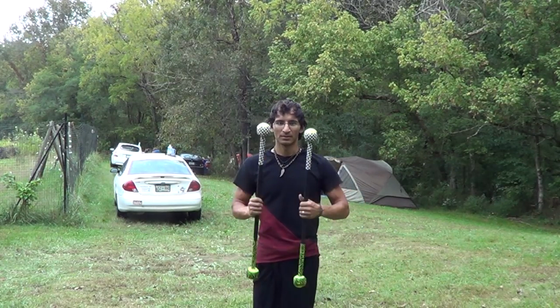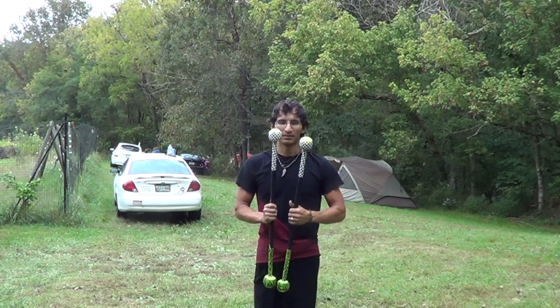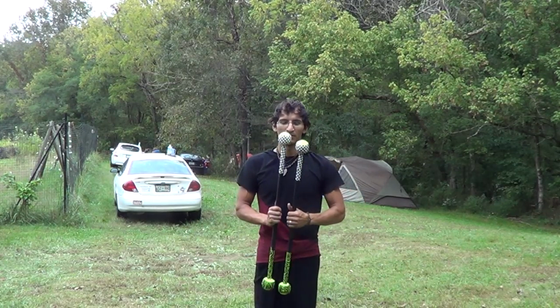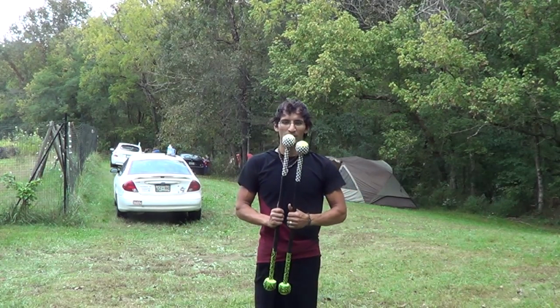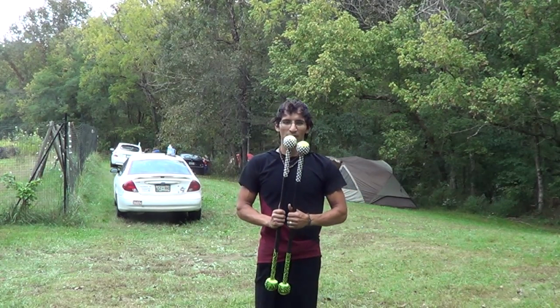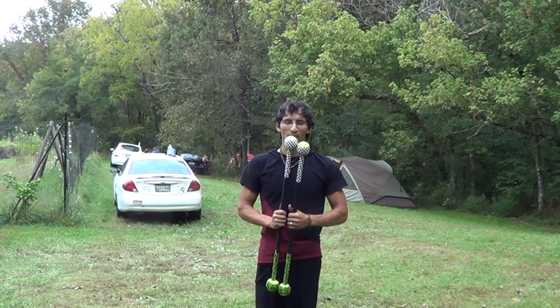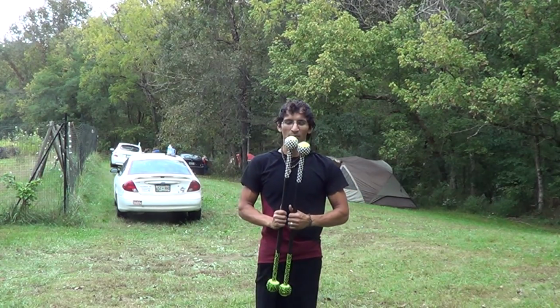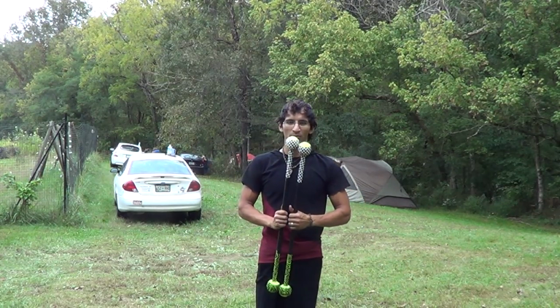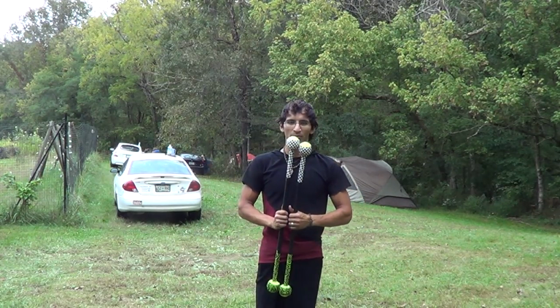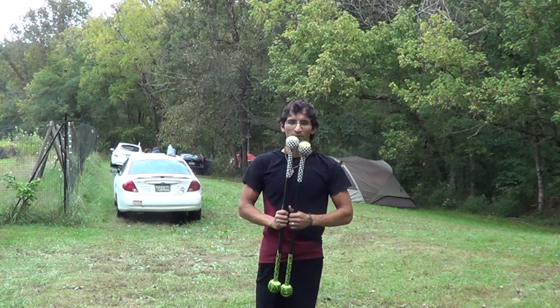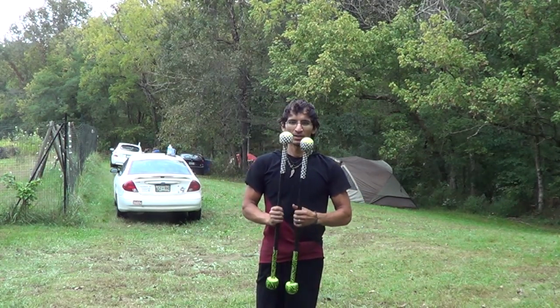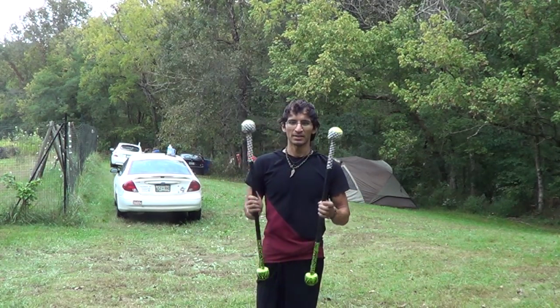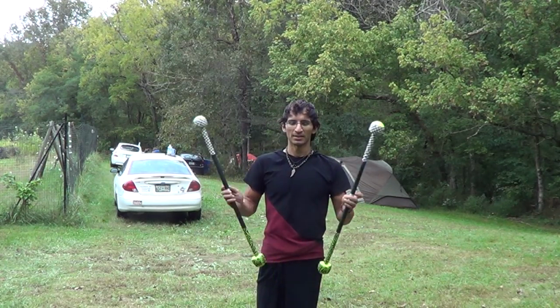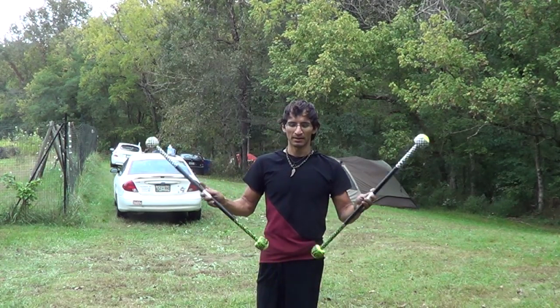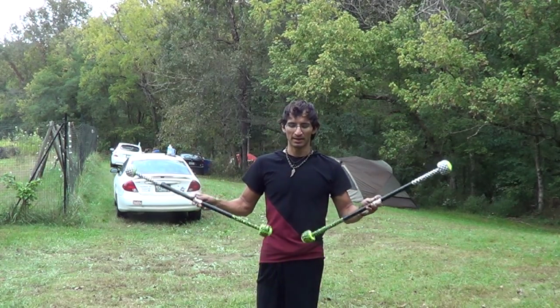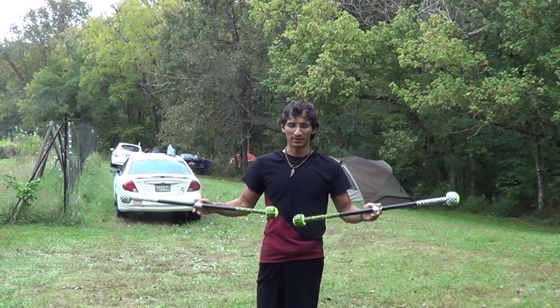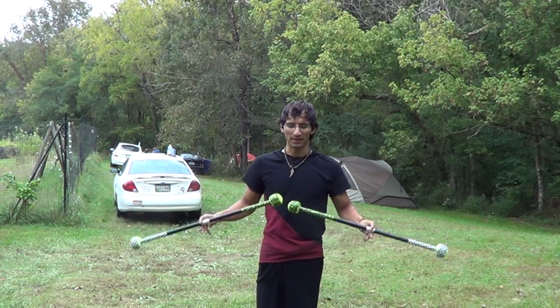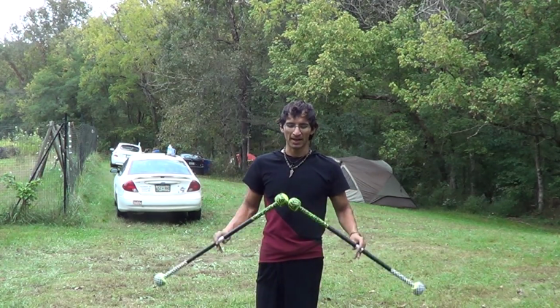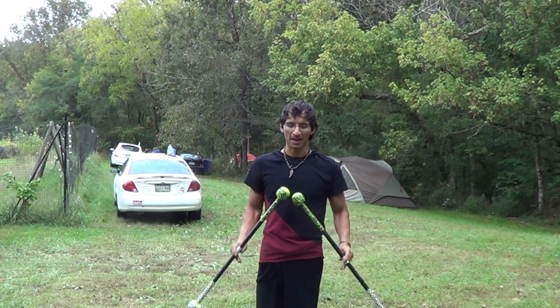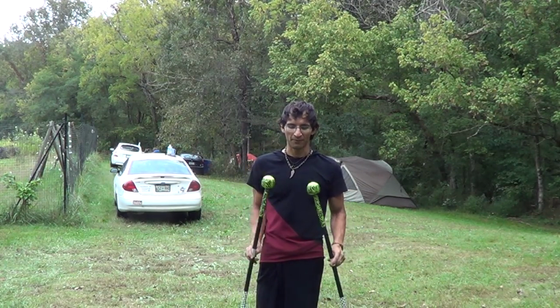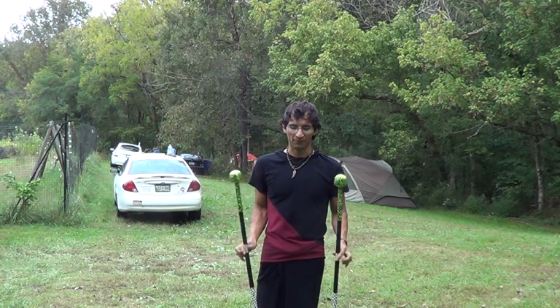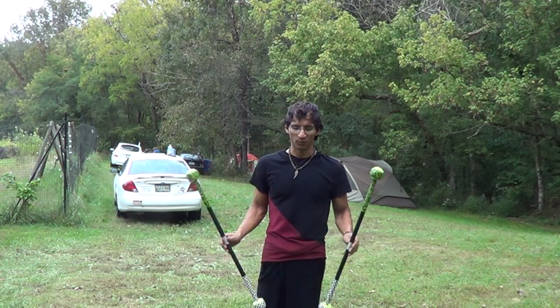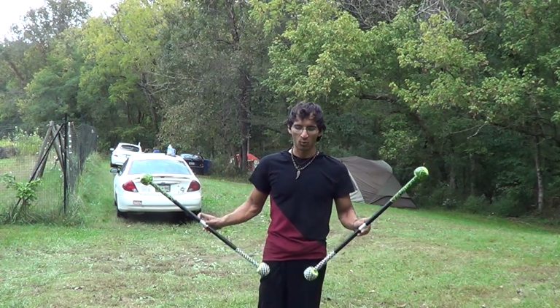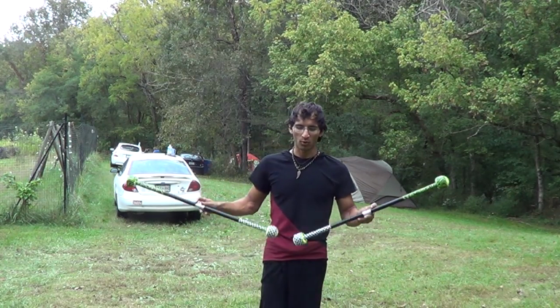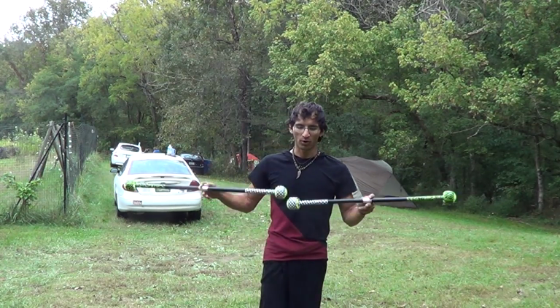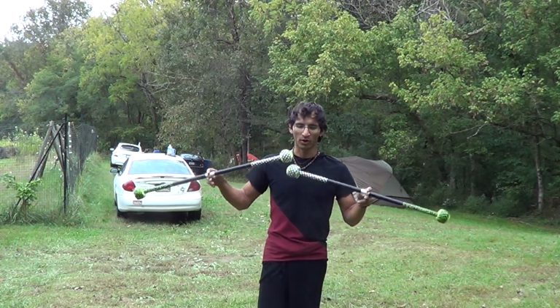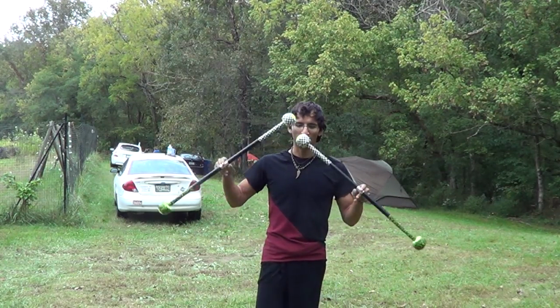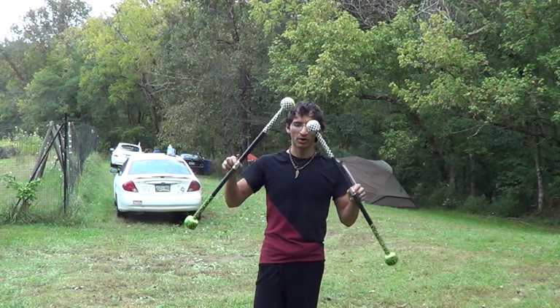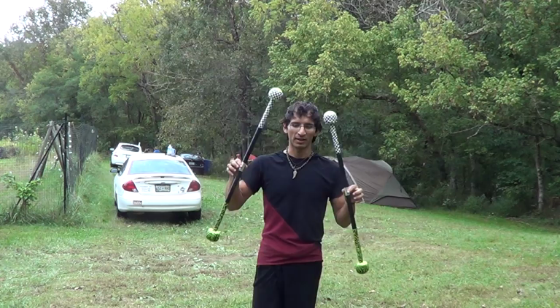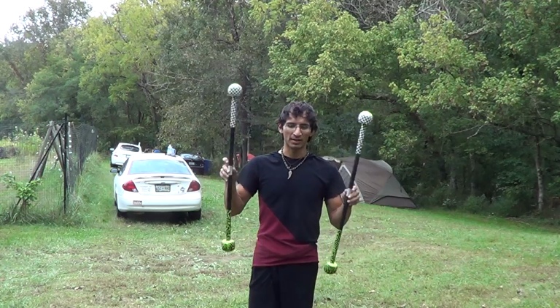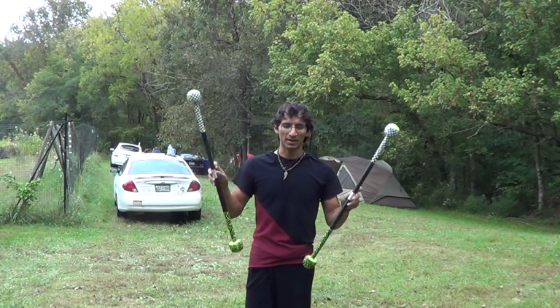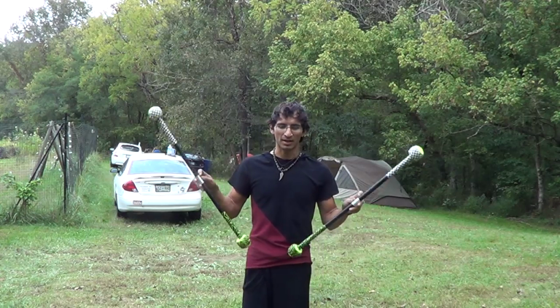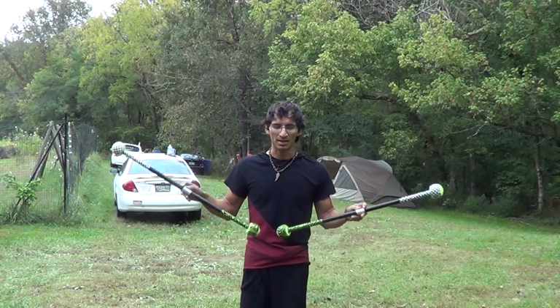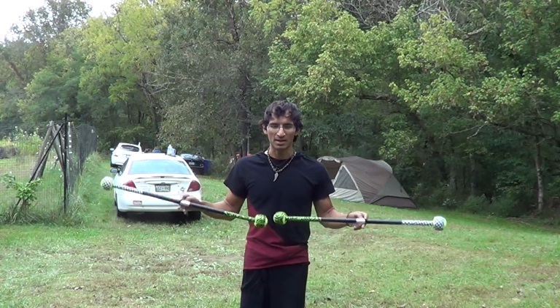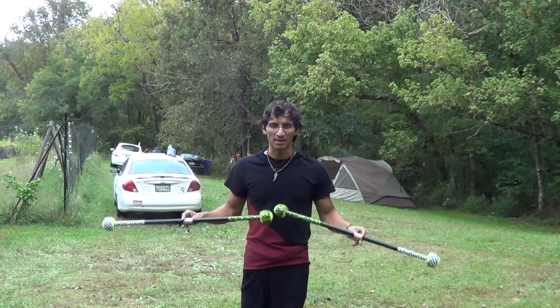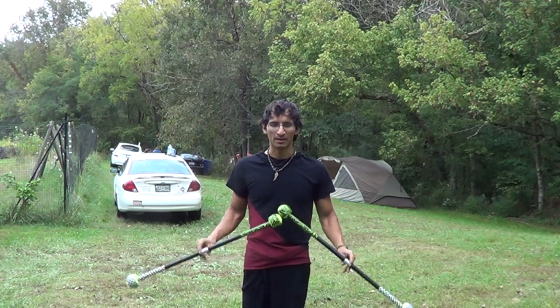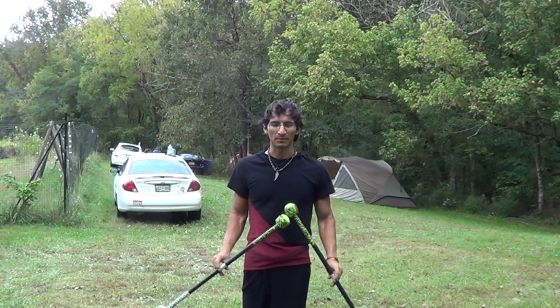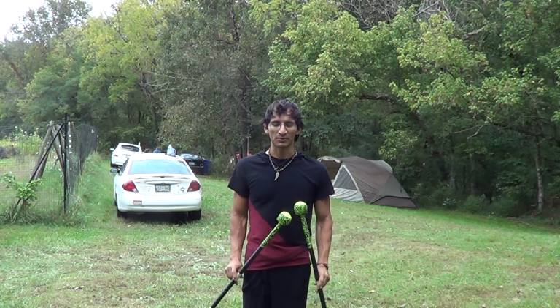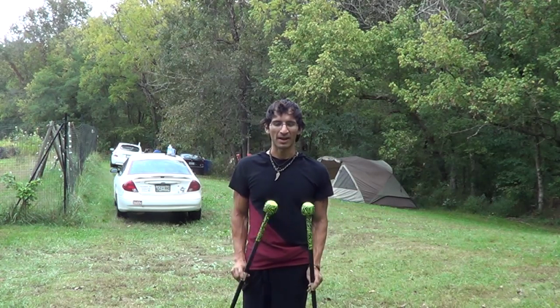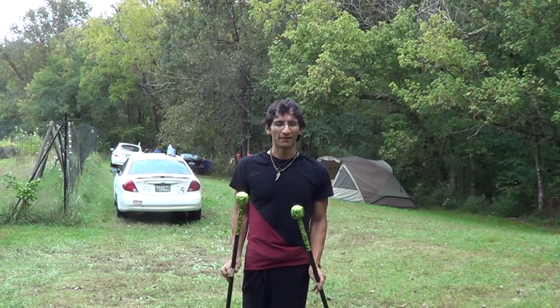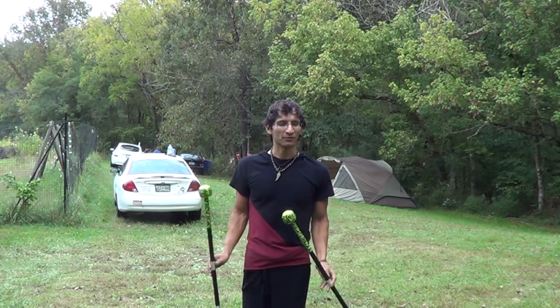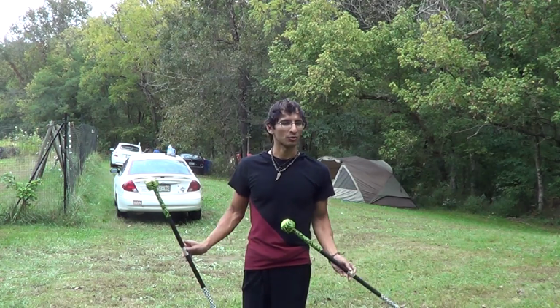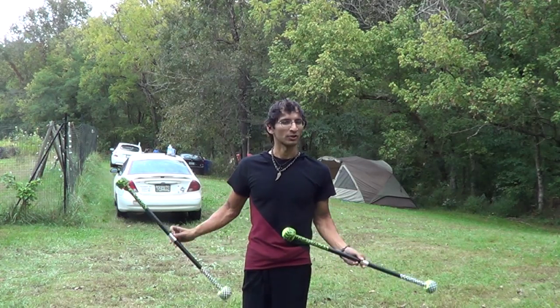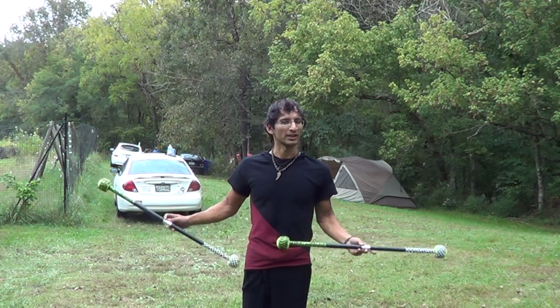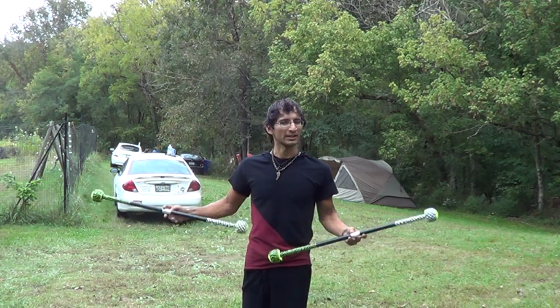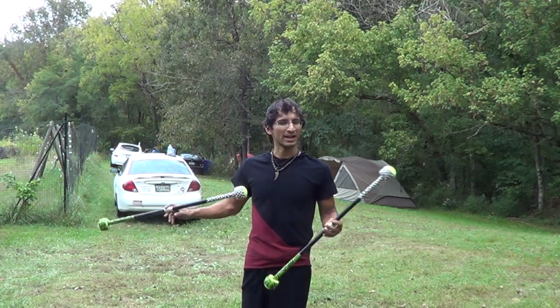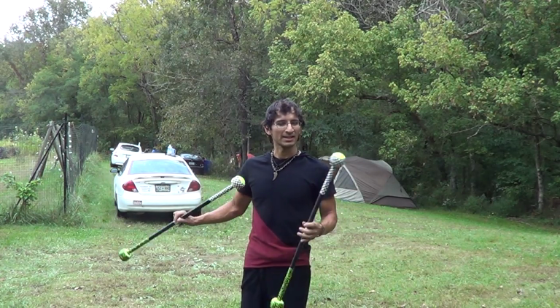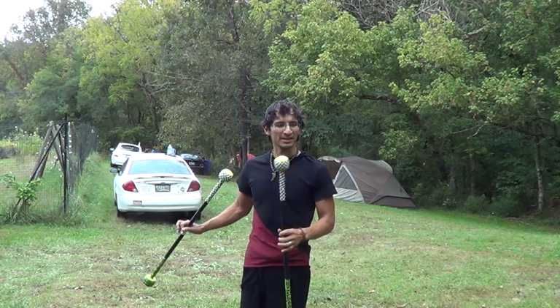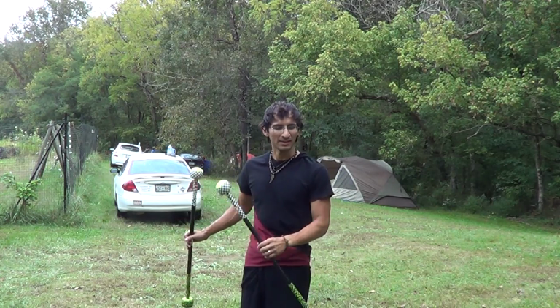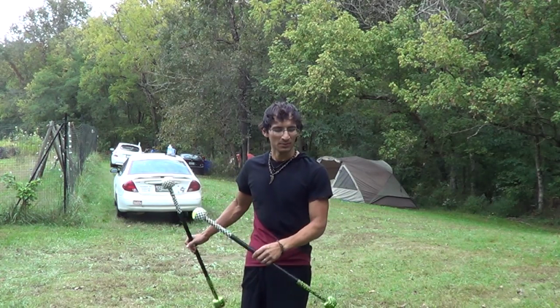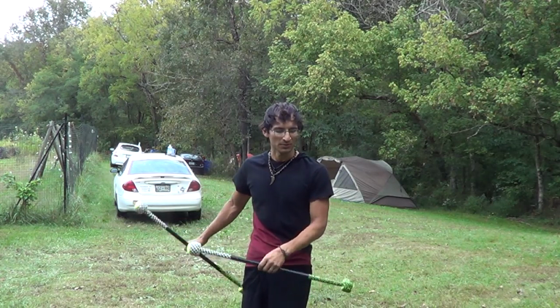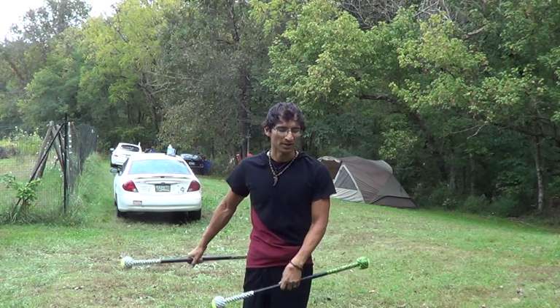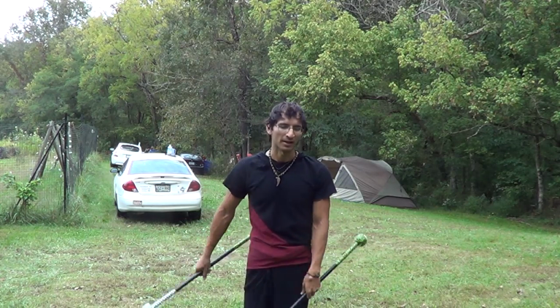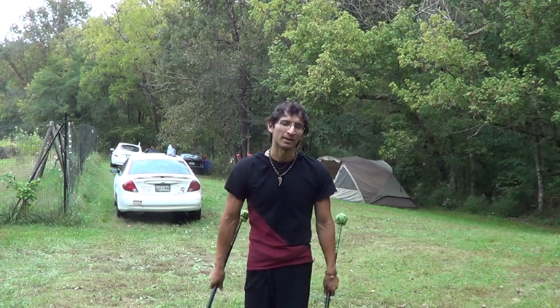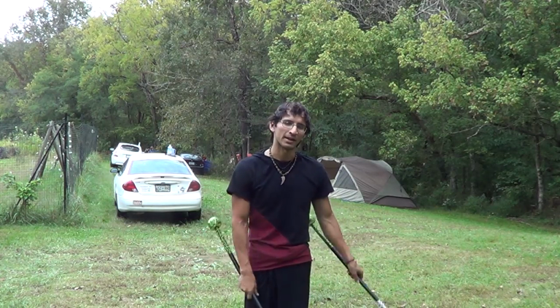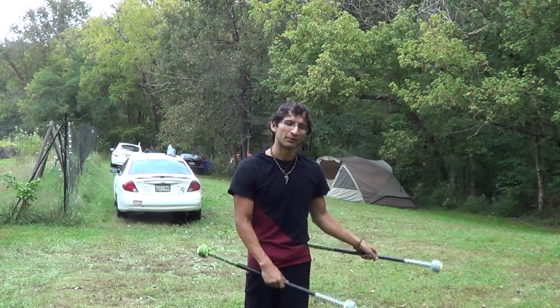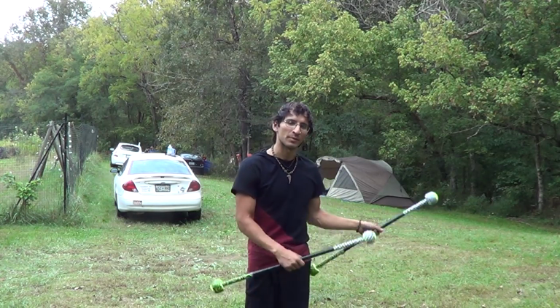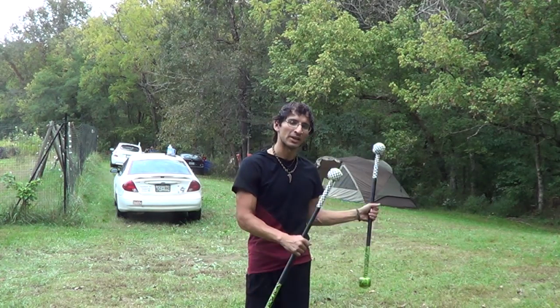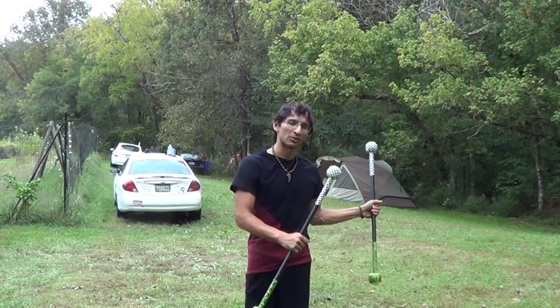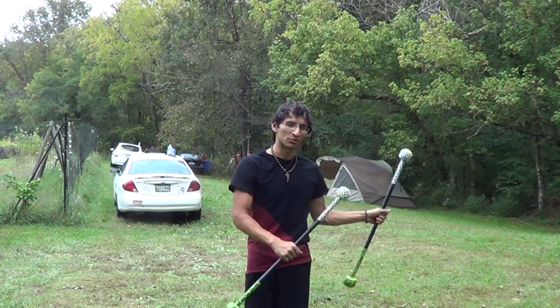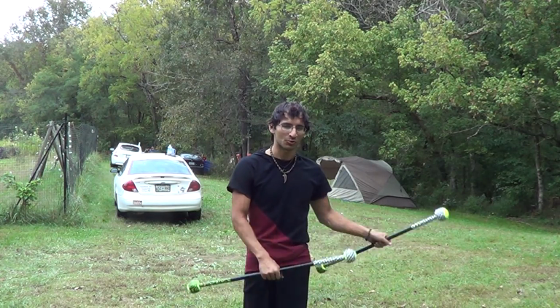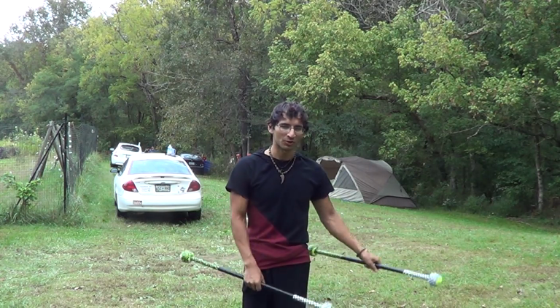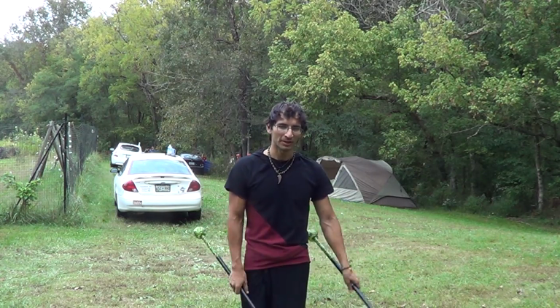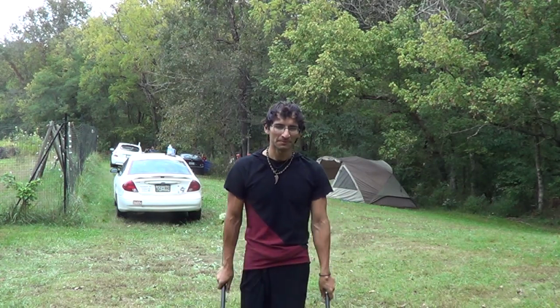So this is a recap for the double staff twirling class. It was a kind of beginner twirling.